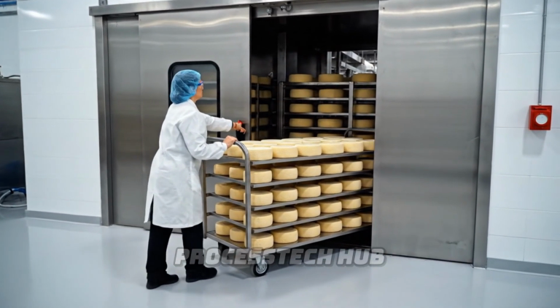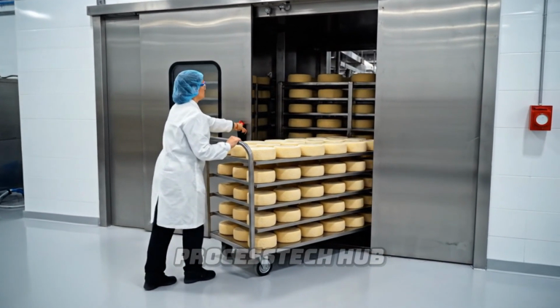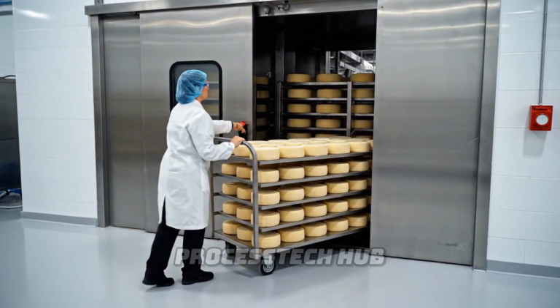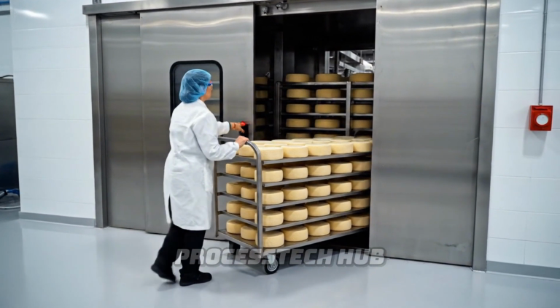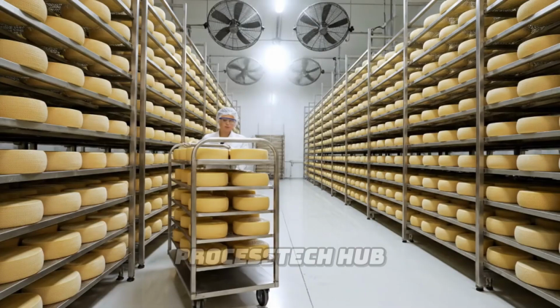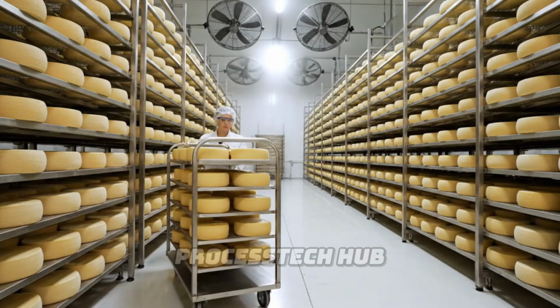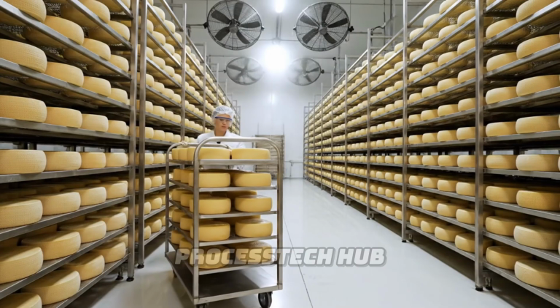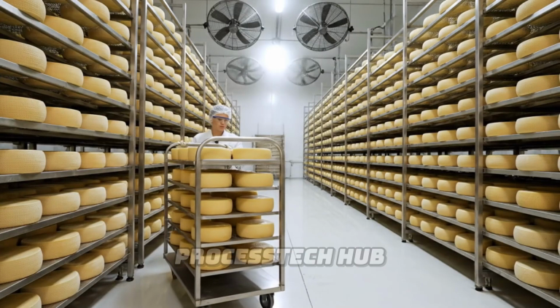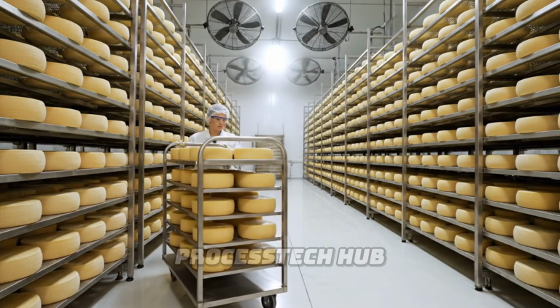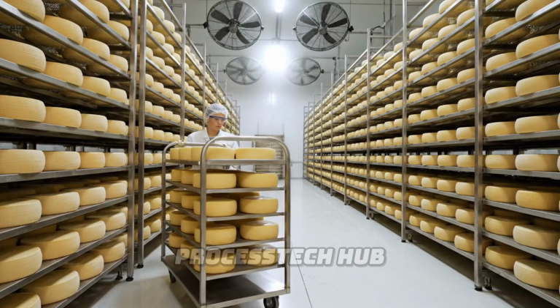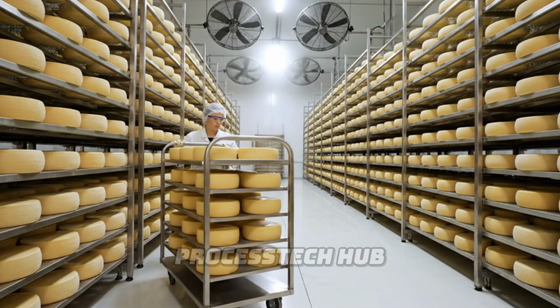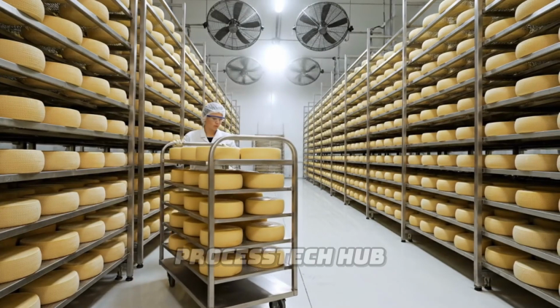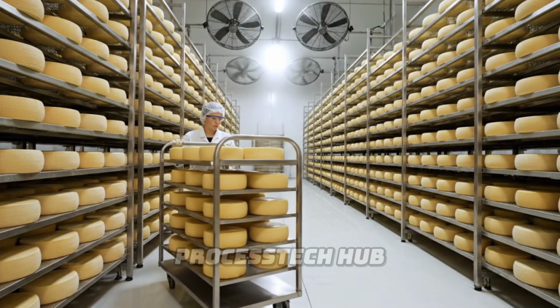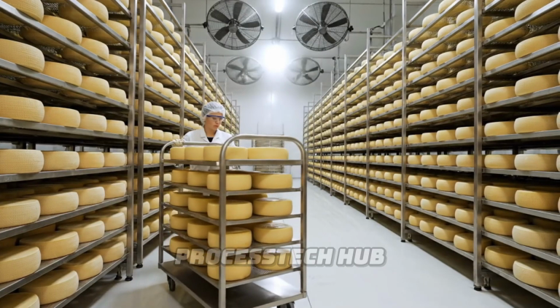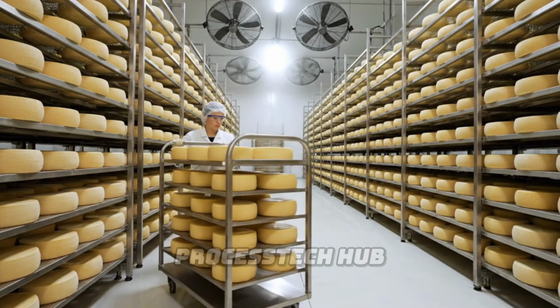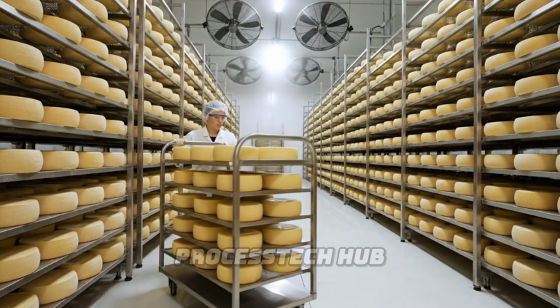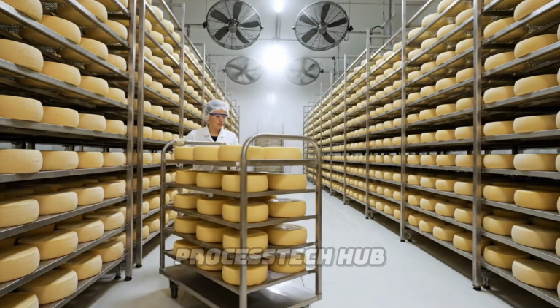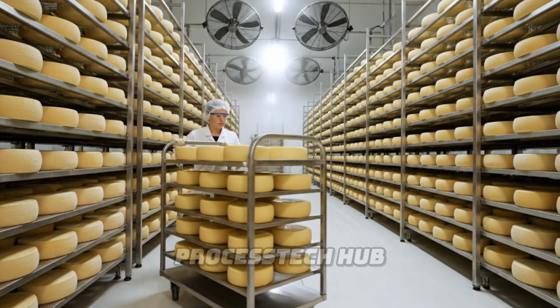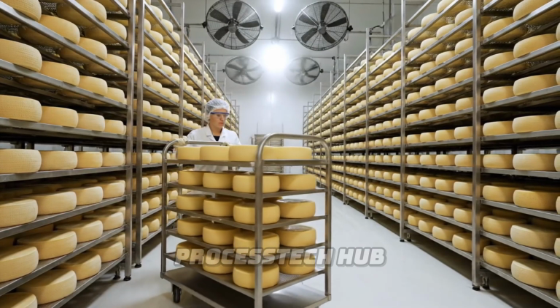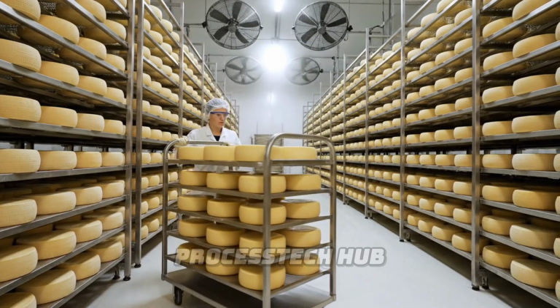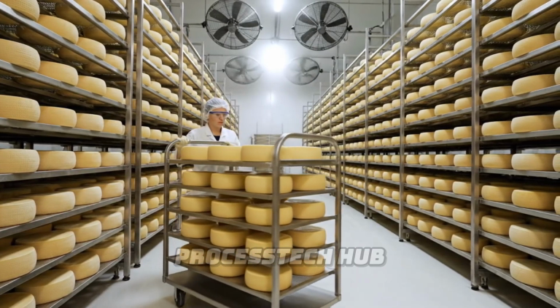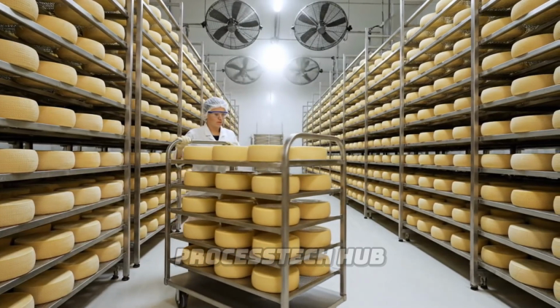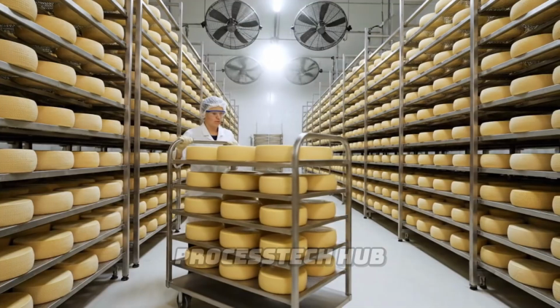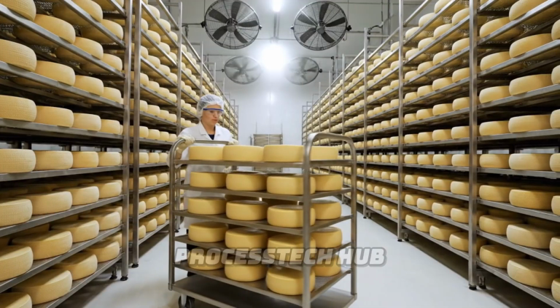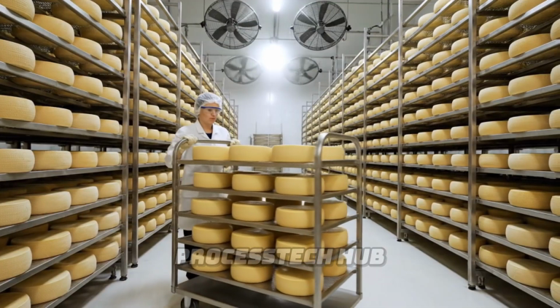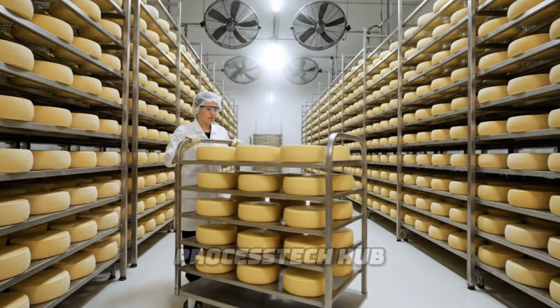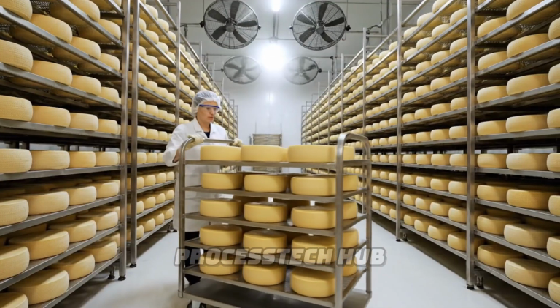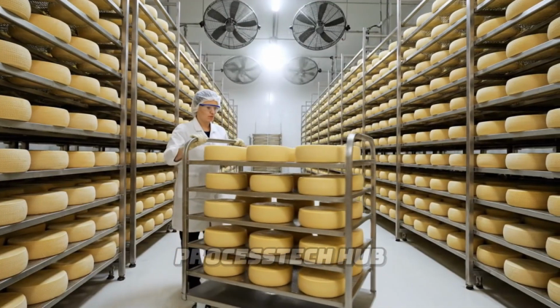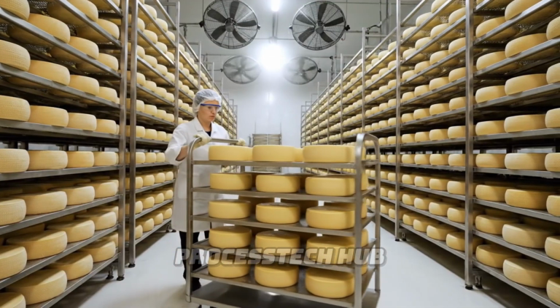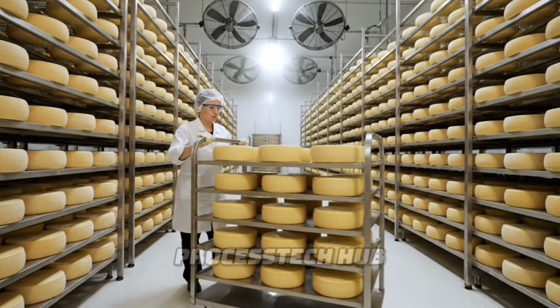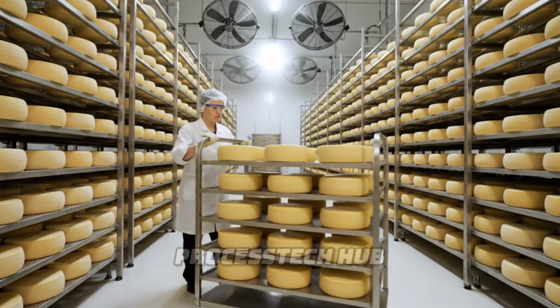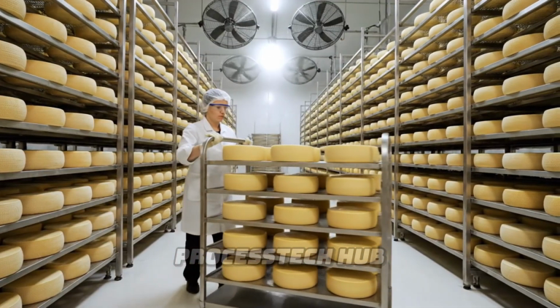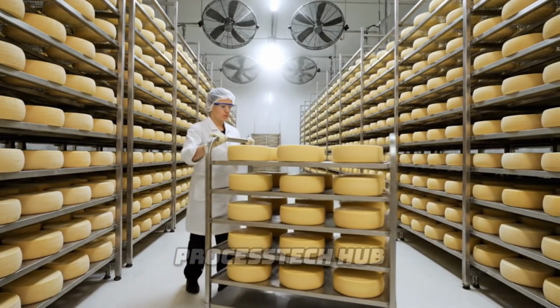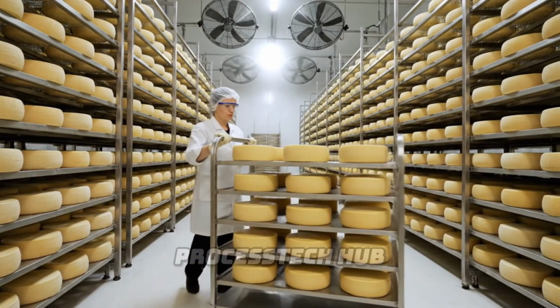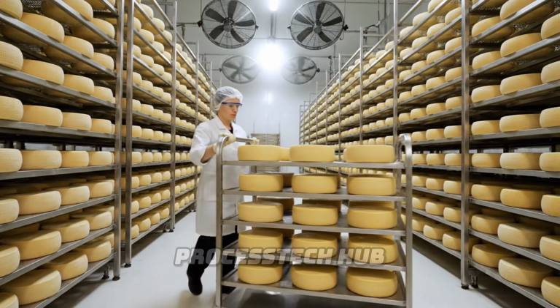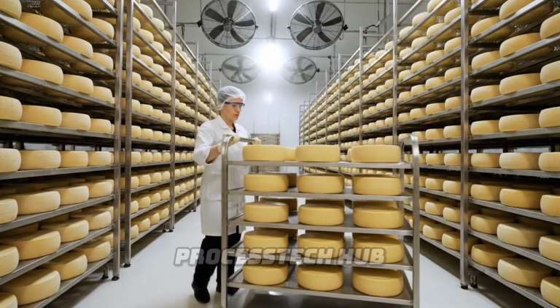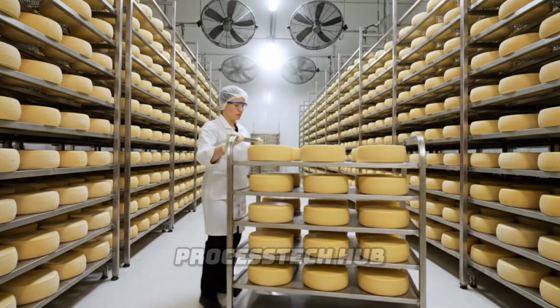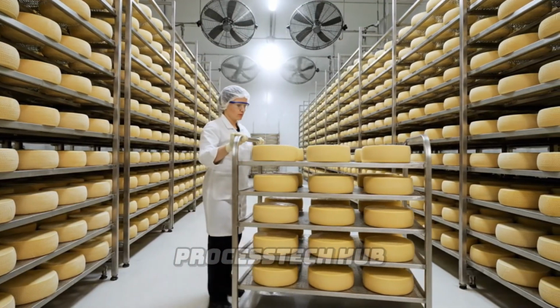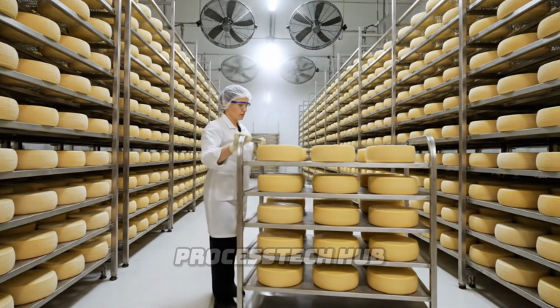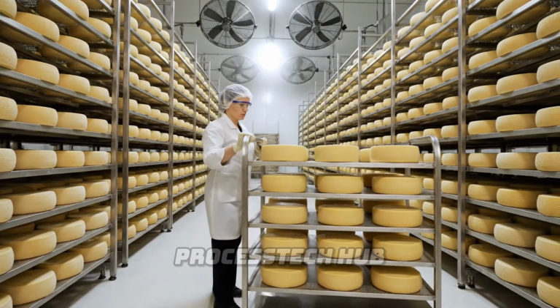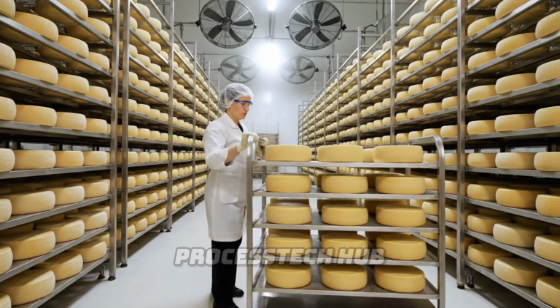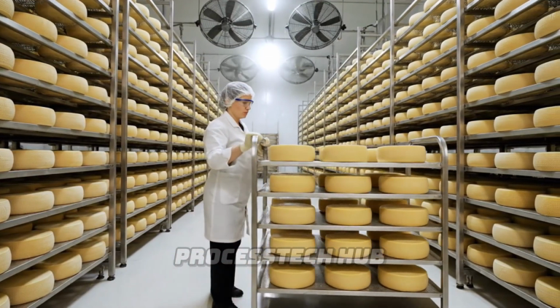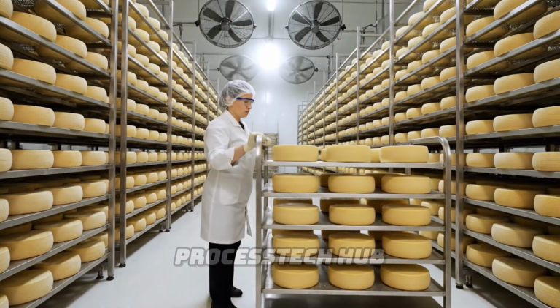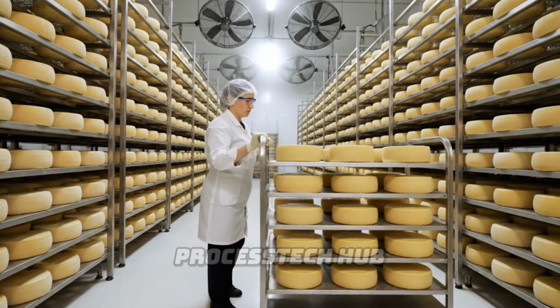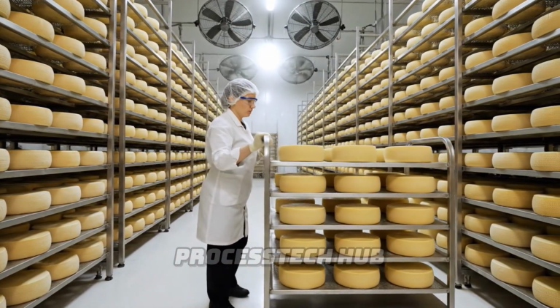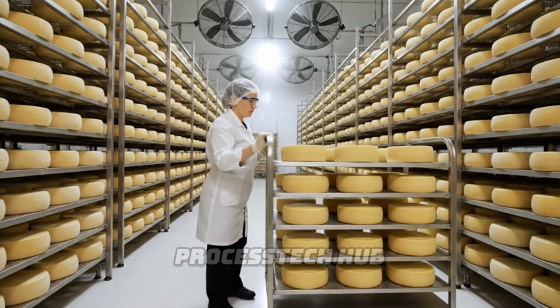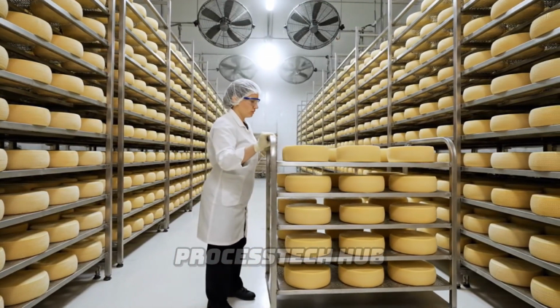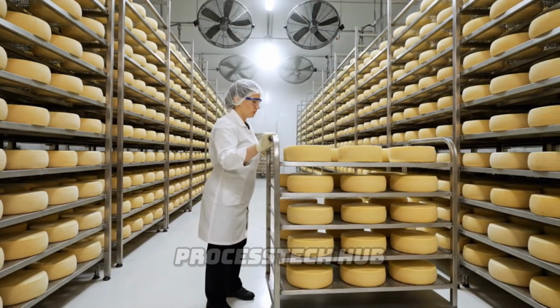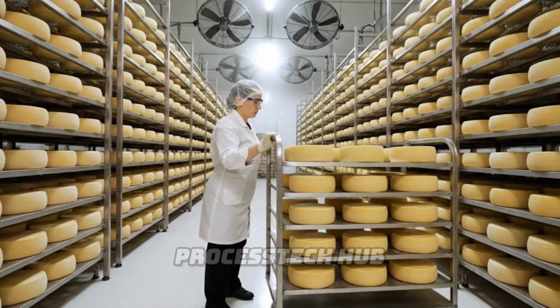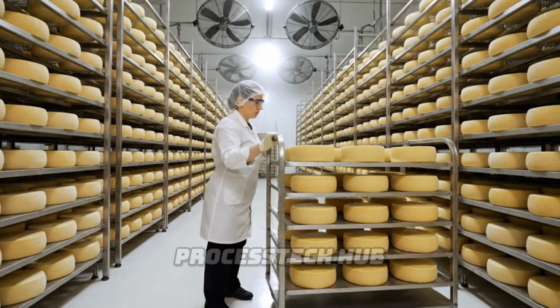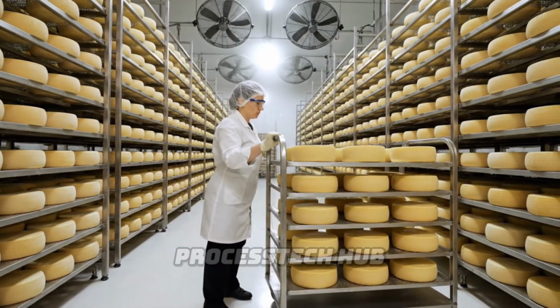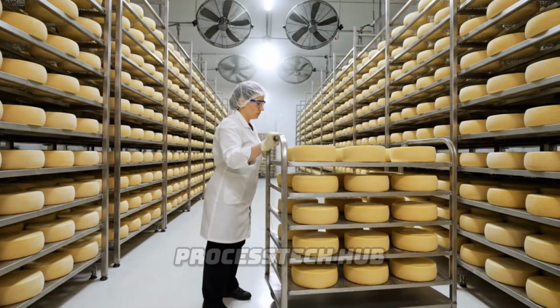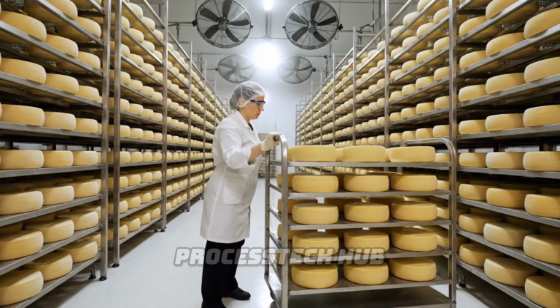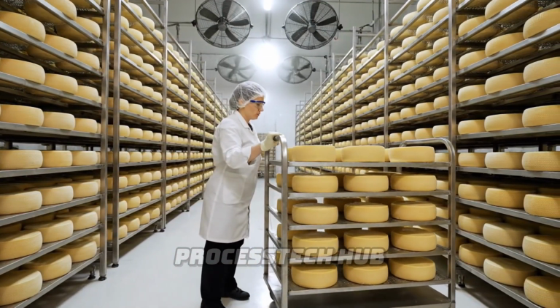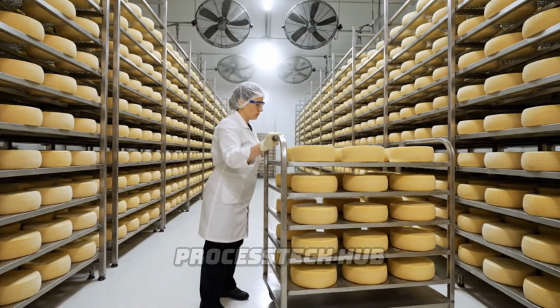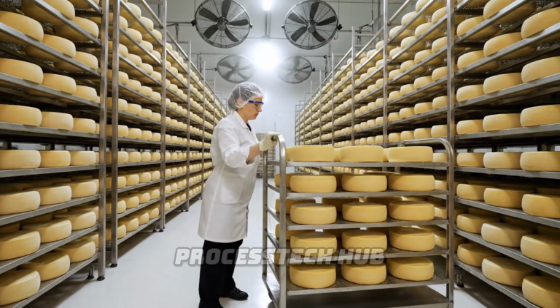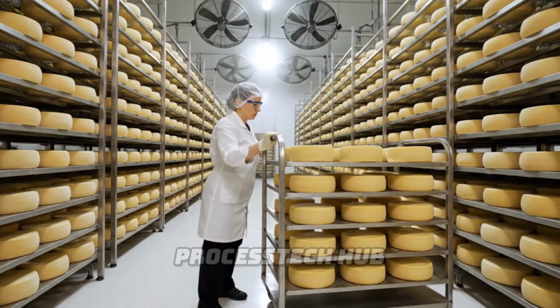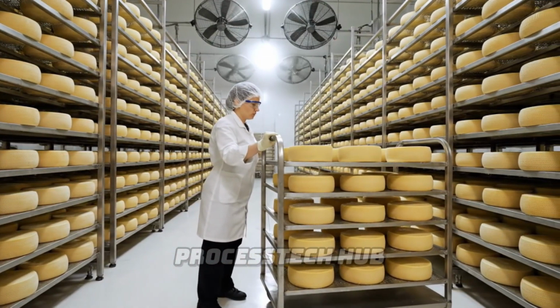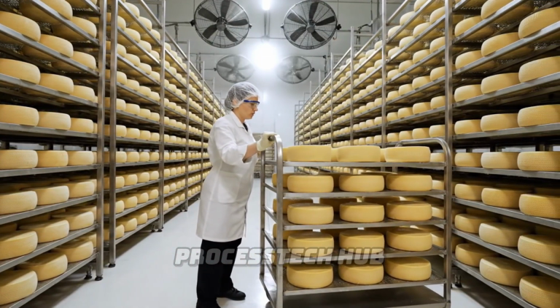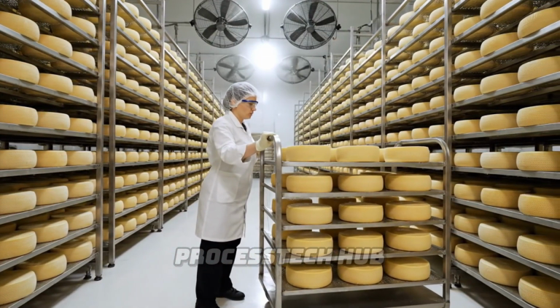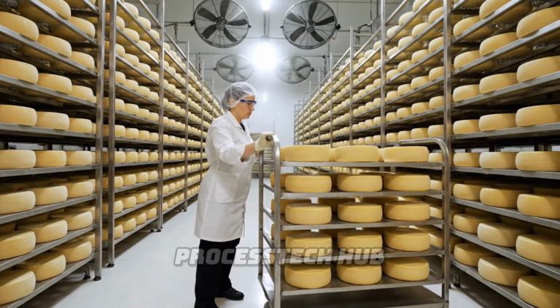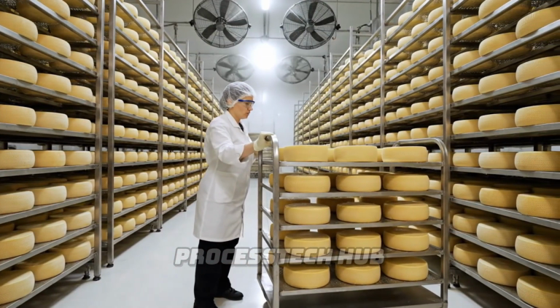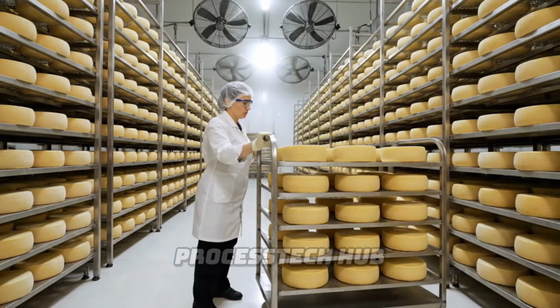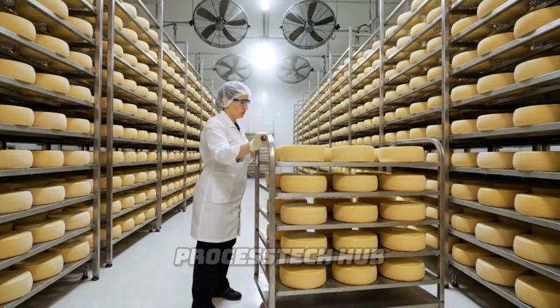In the drying room, temperature and humidity are carefully controlled by industrial fans, ensuring the perfect aging conditions.